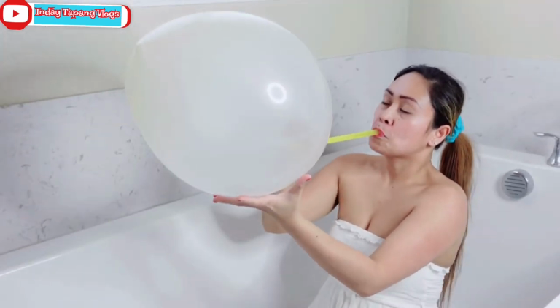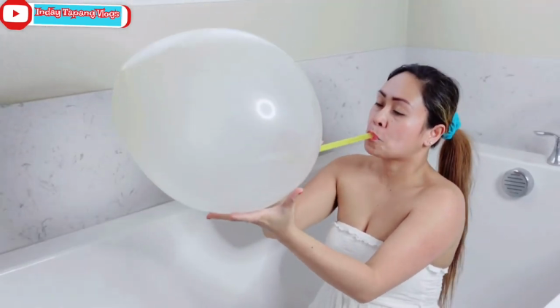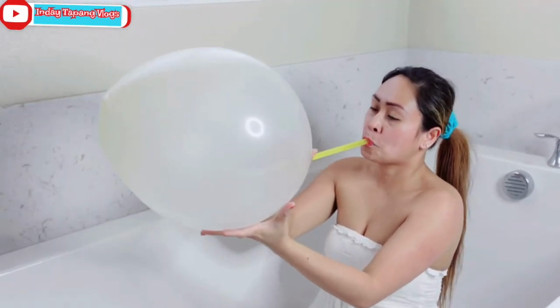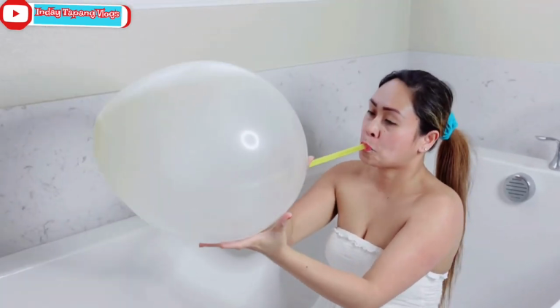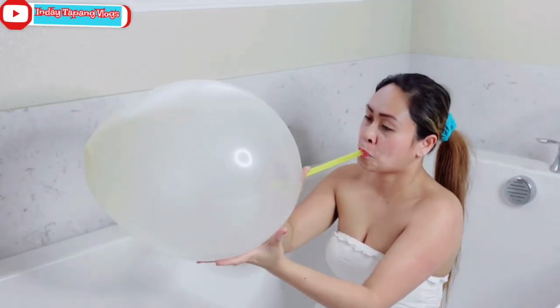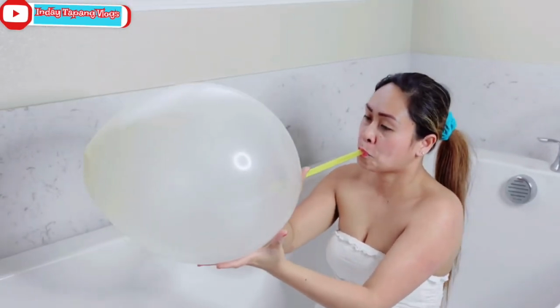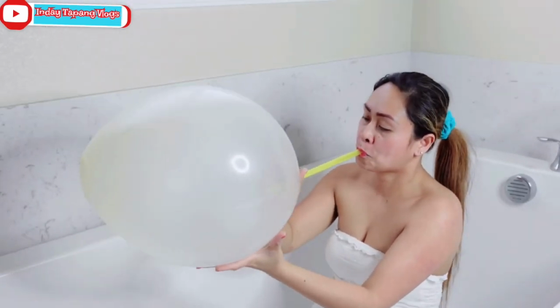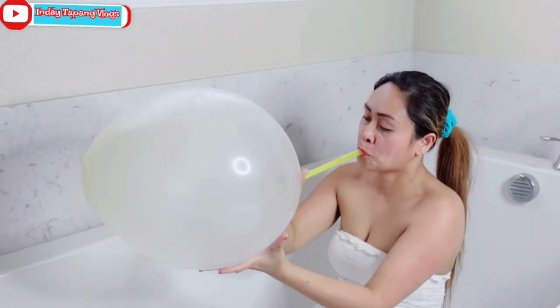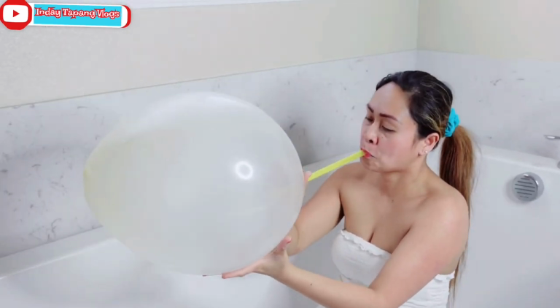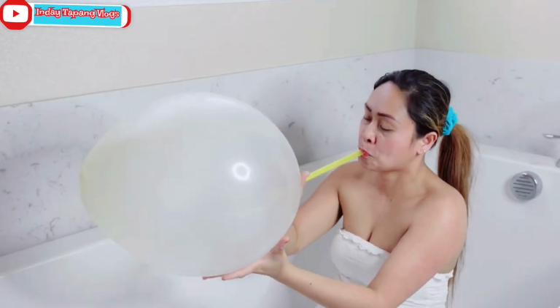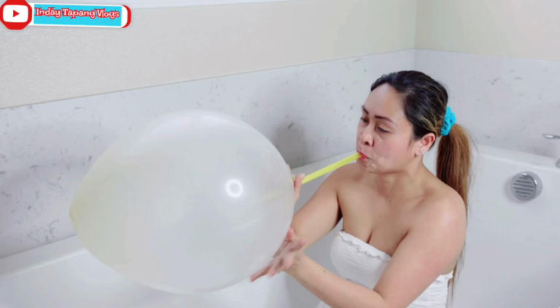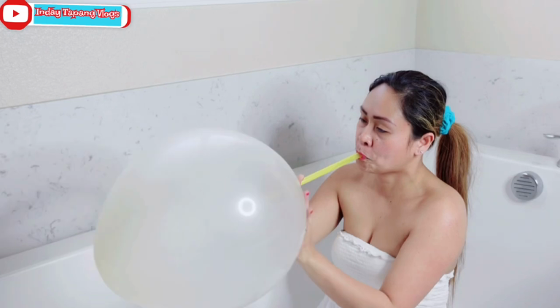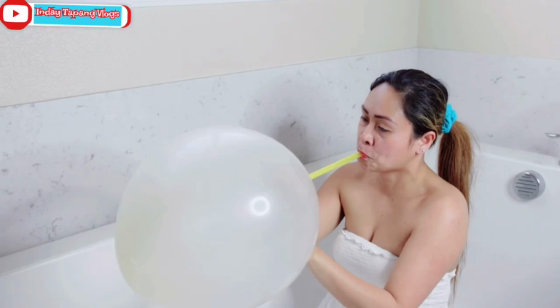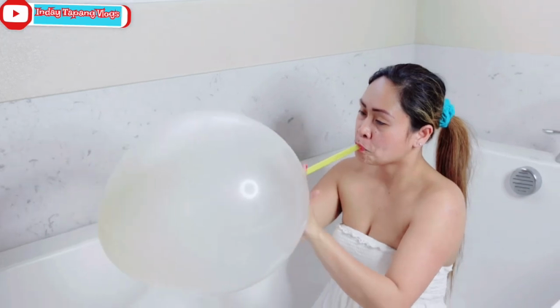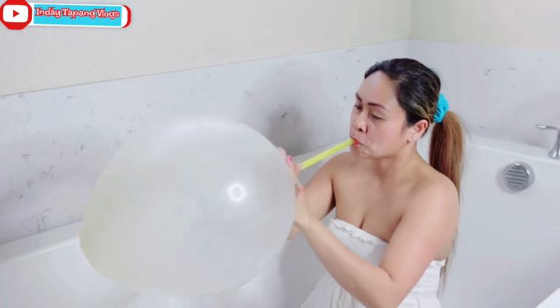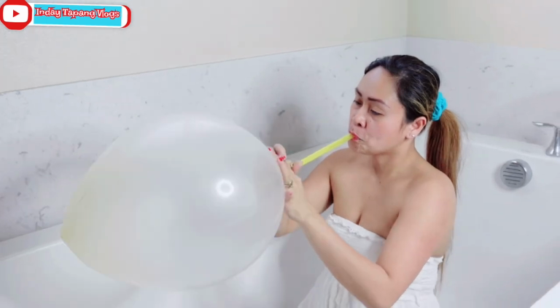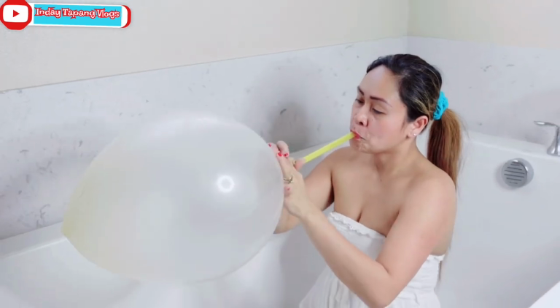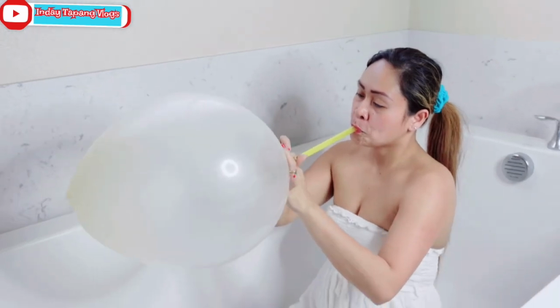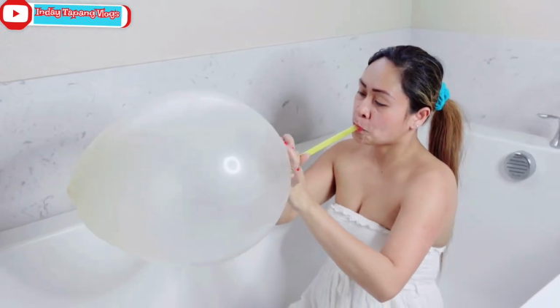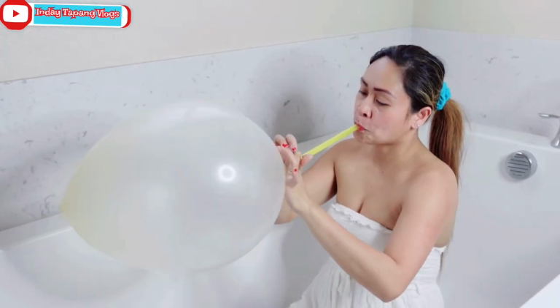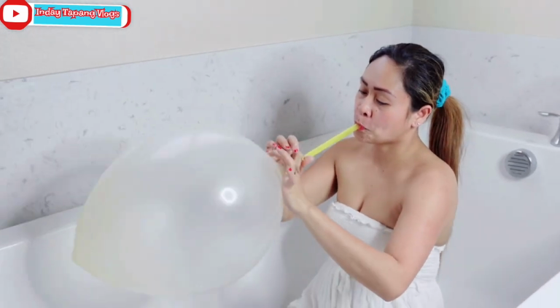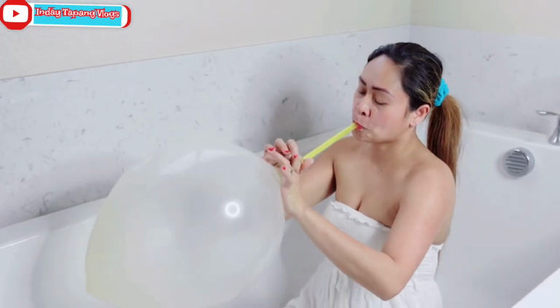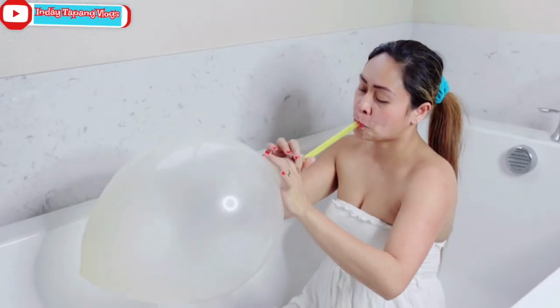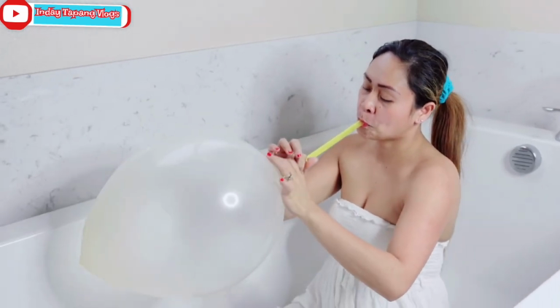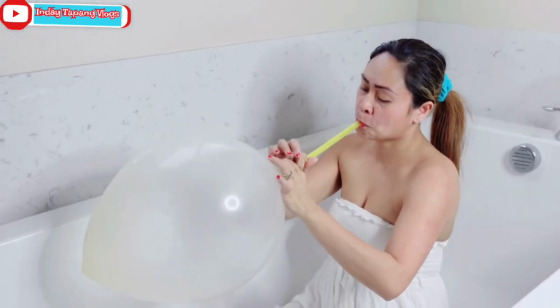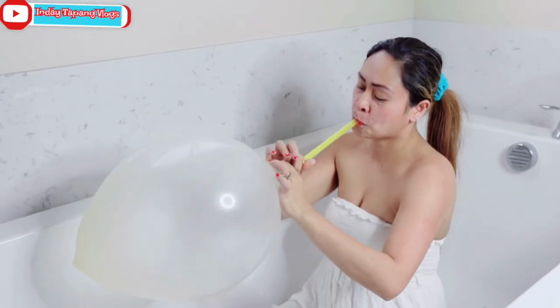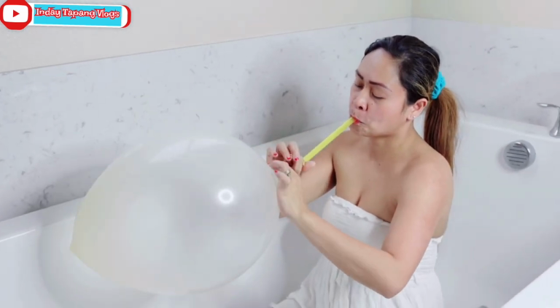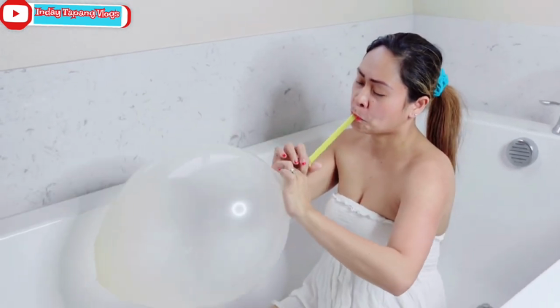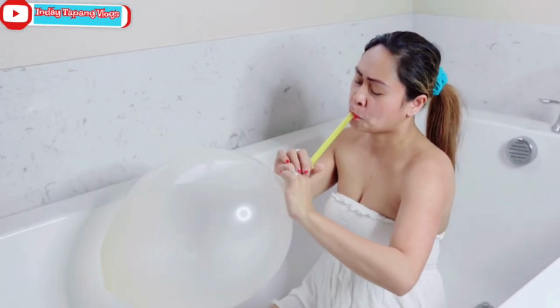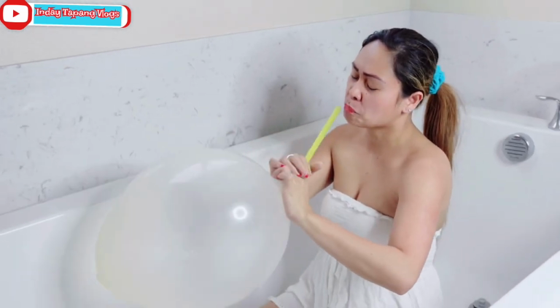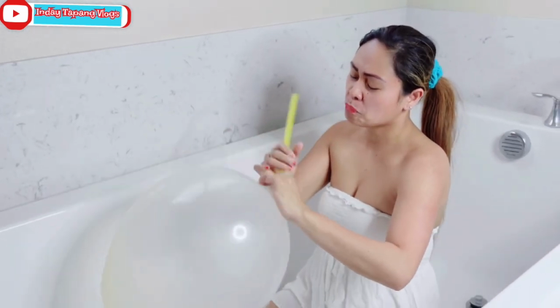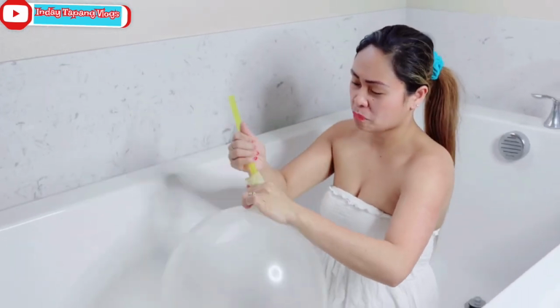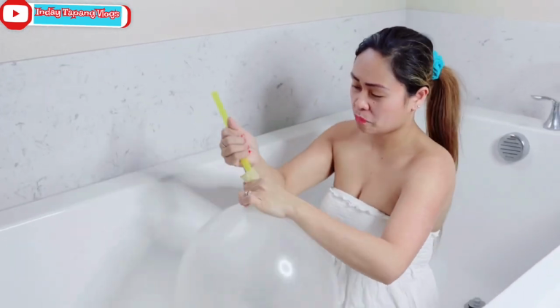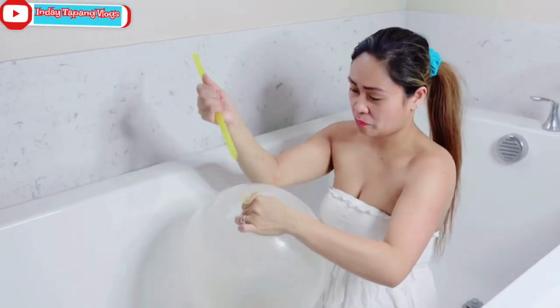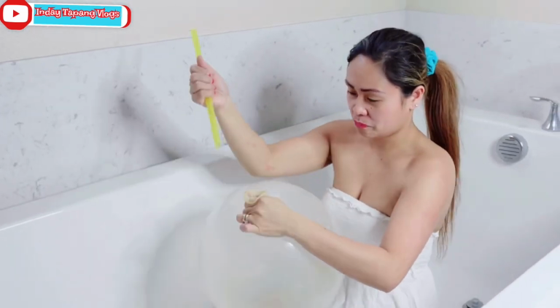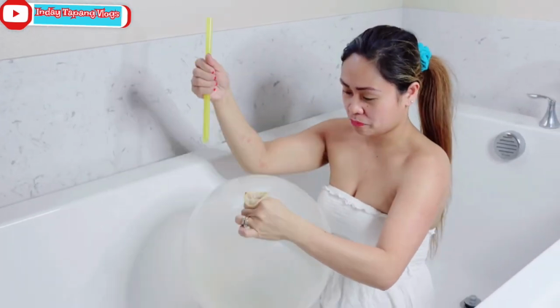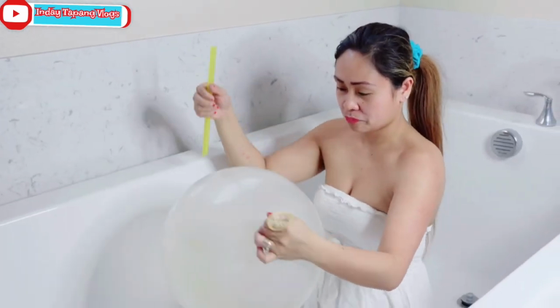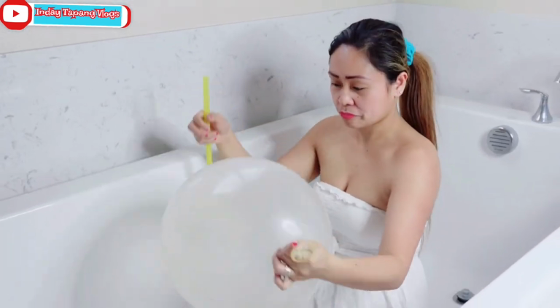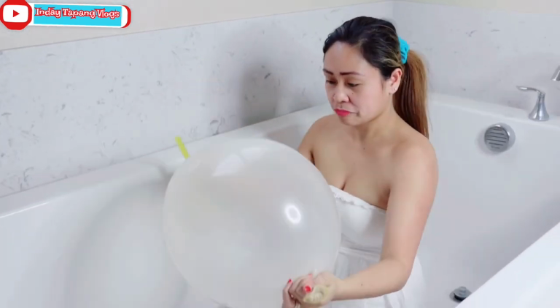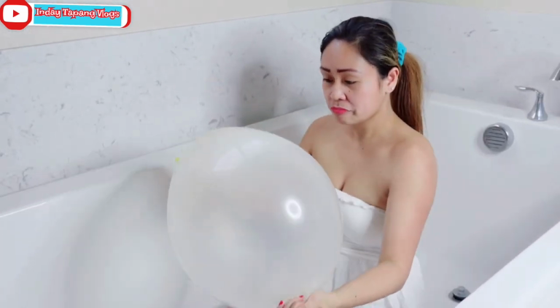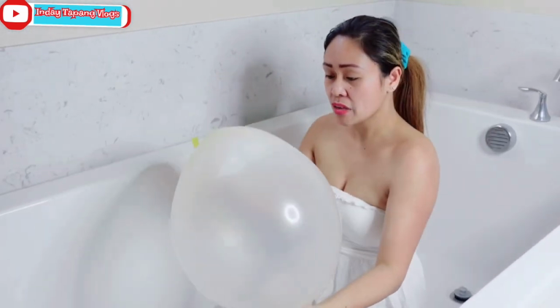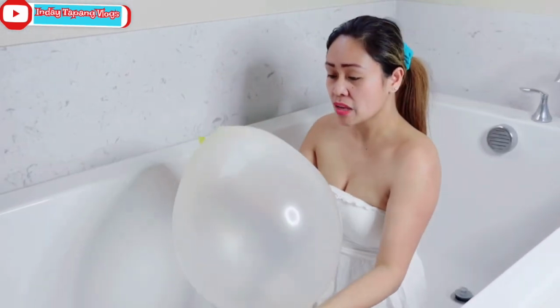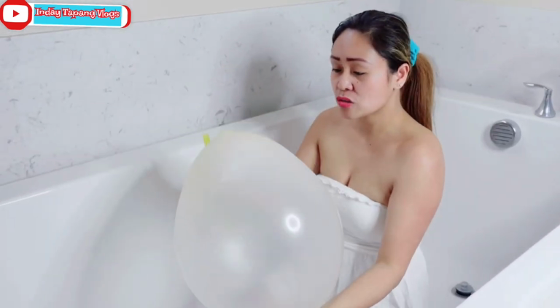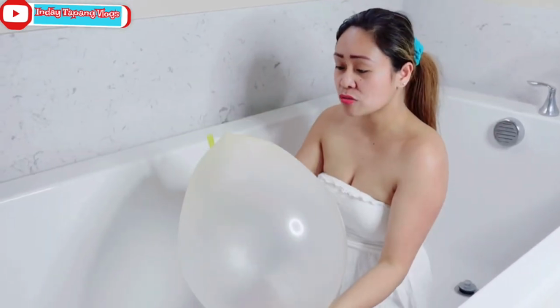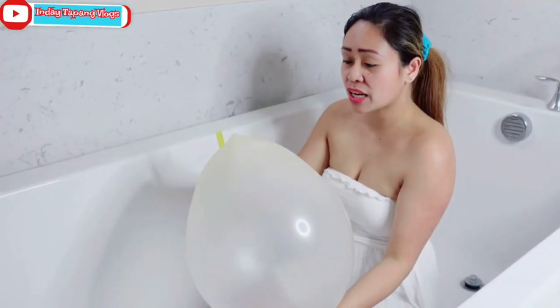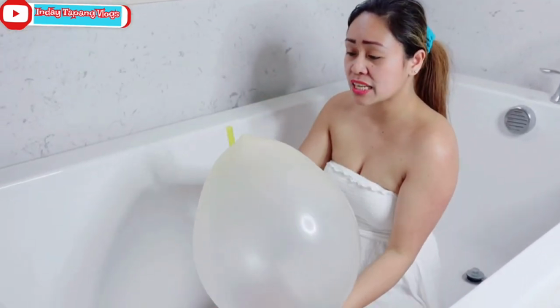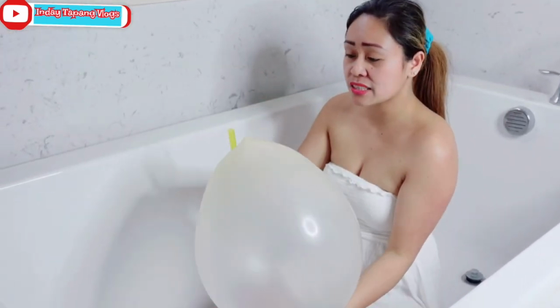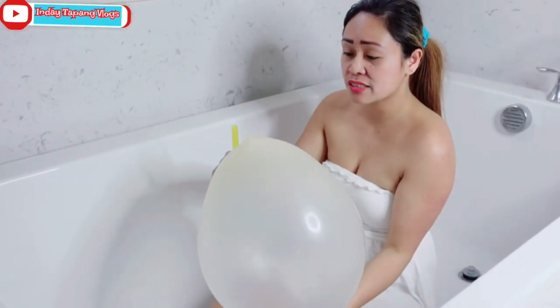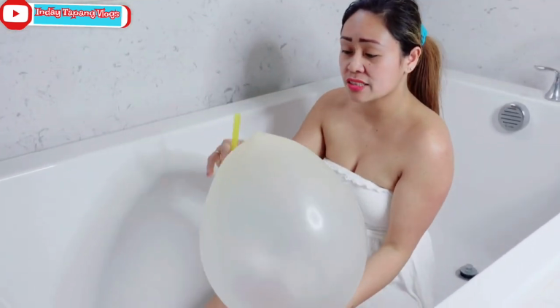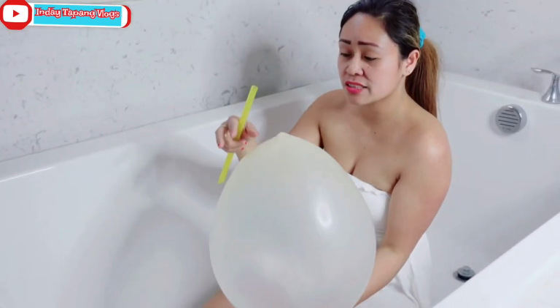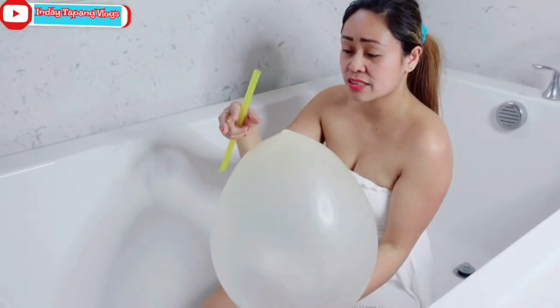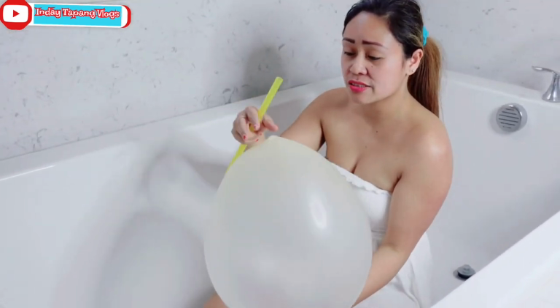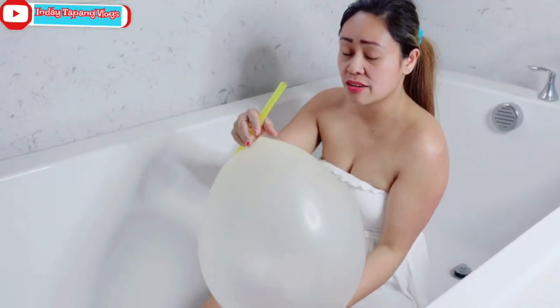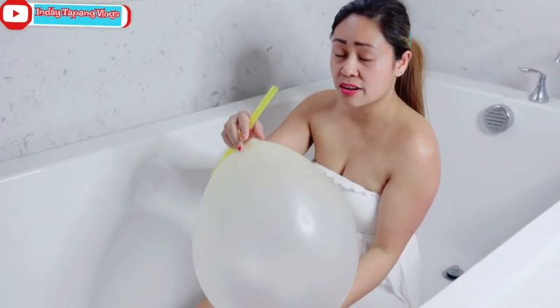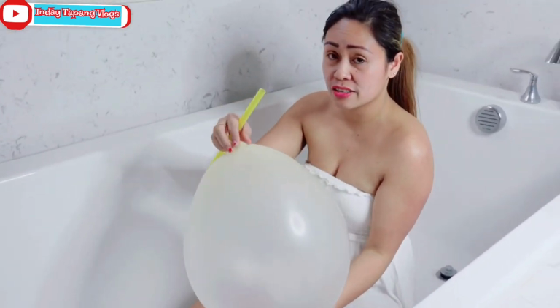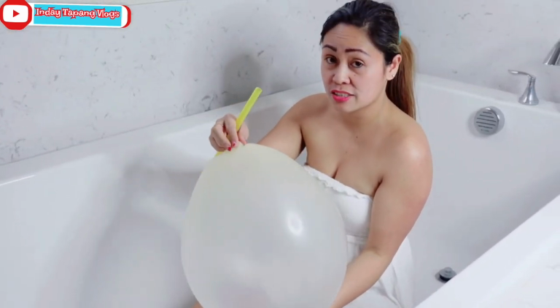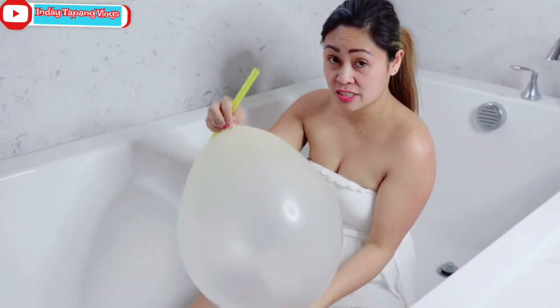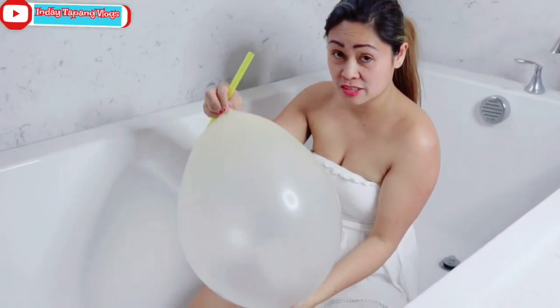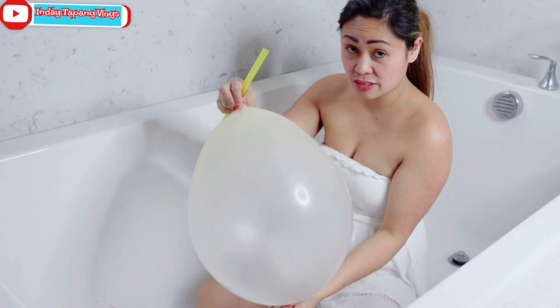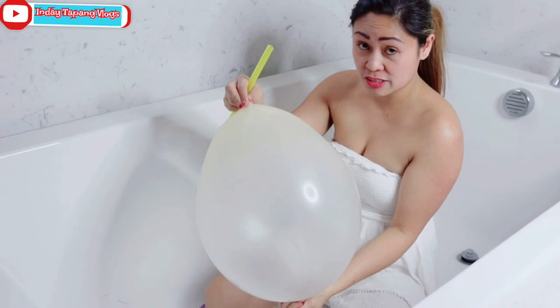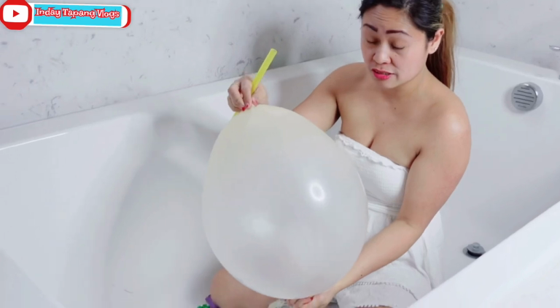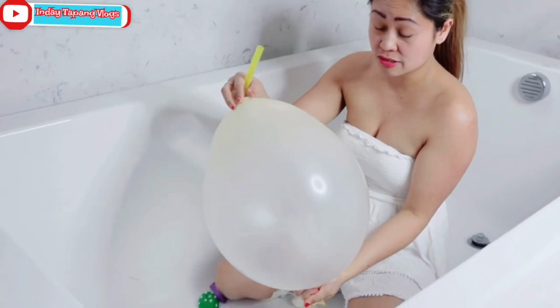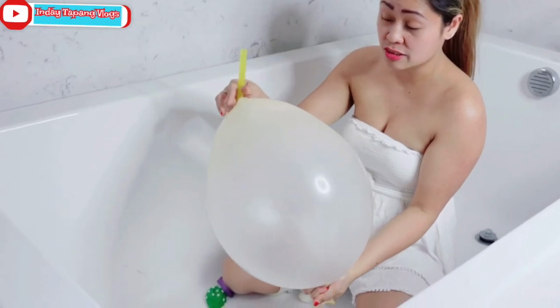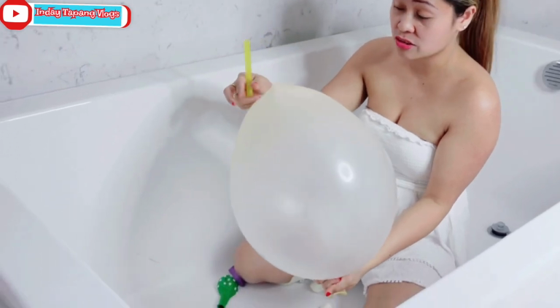So here we go, guys — this is the start. This is 36 inches.